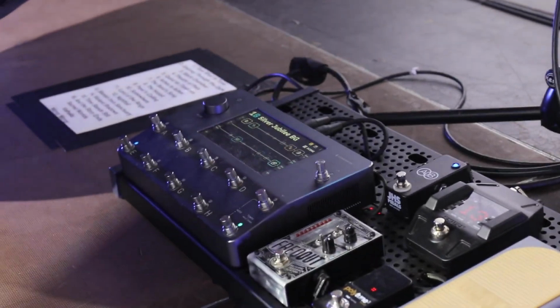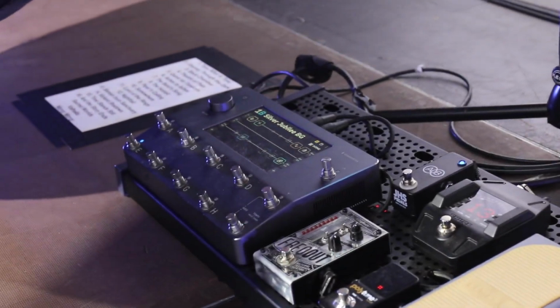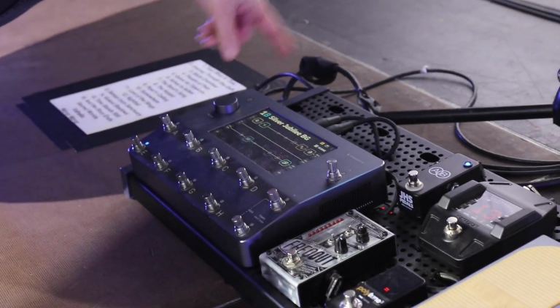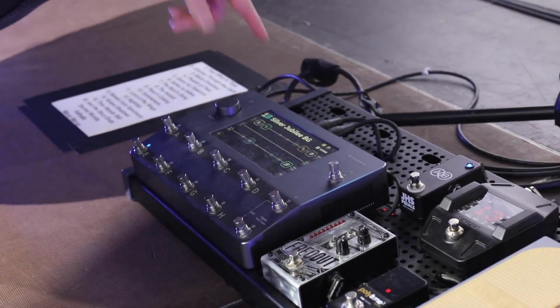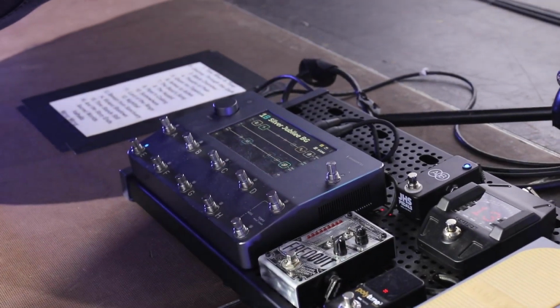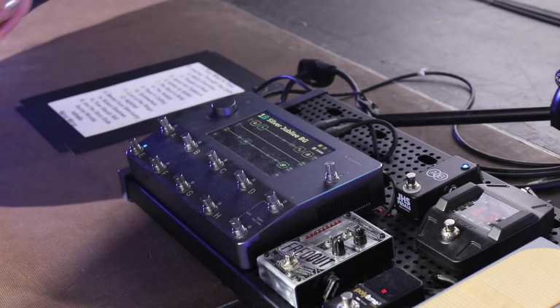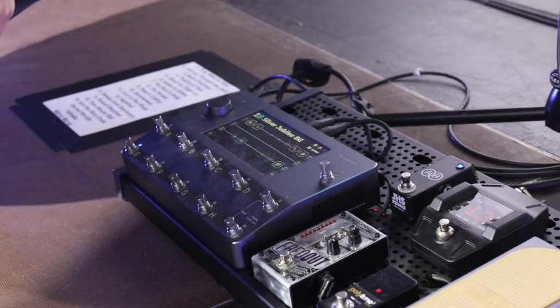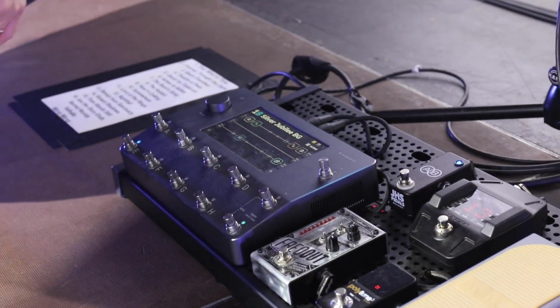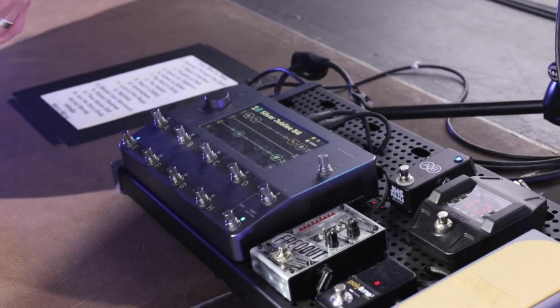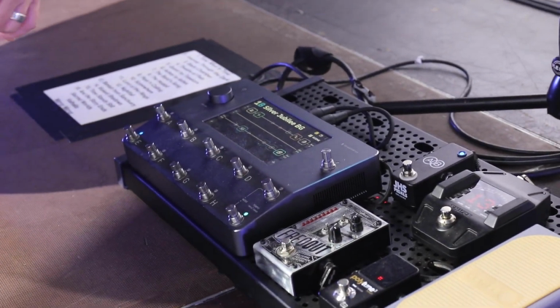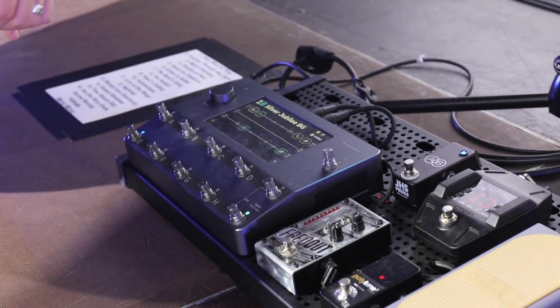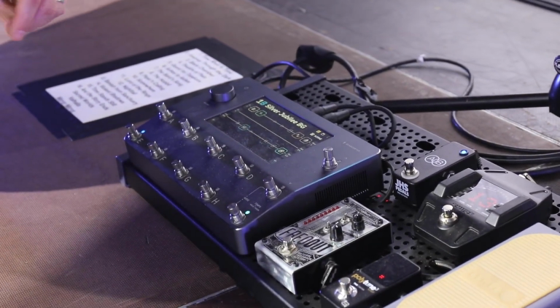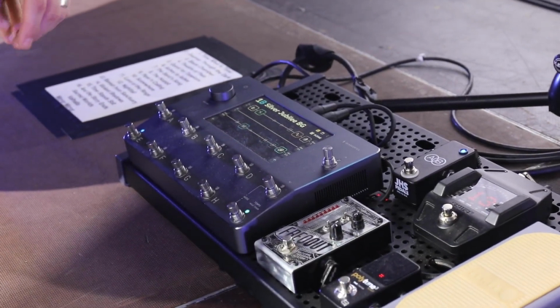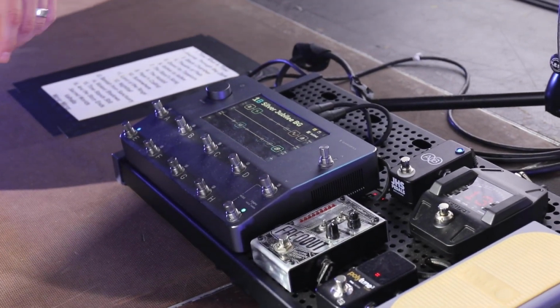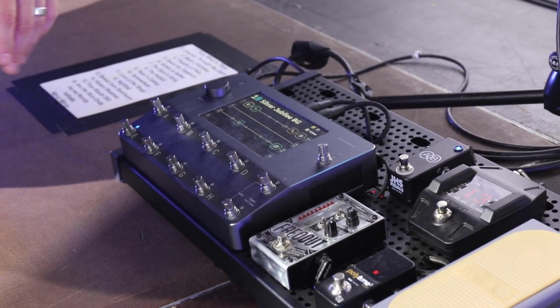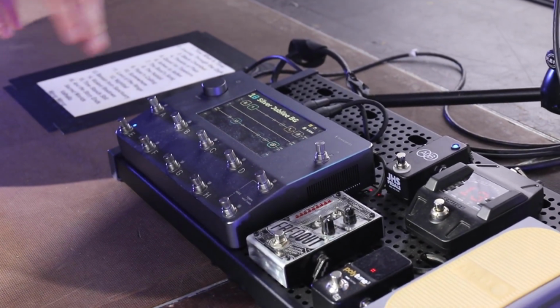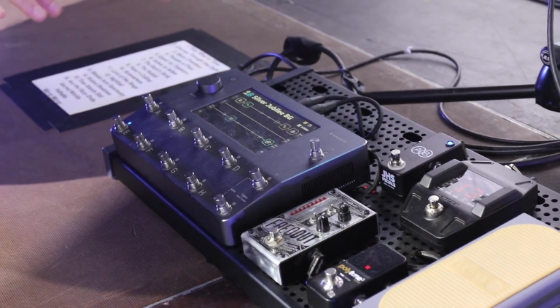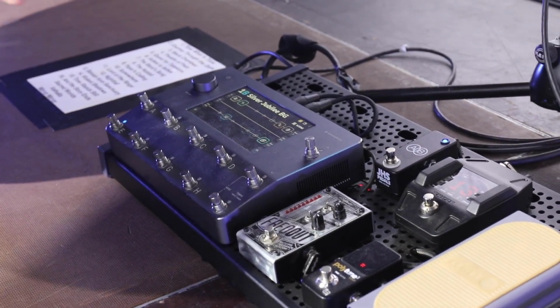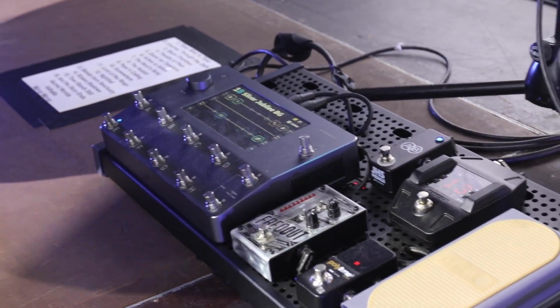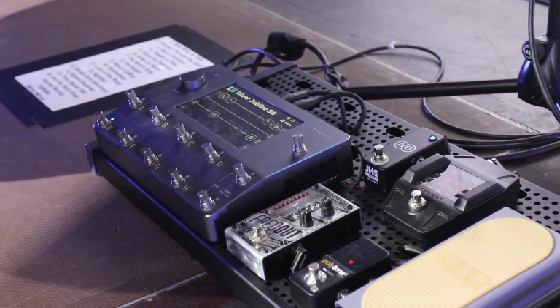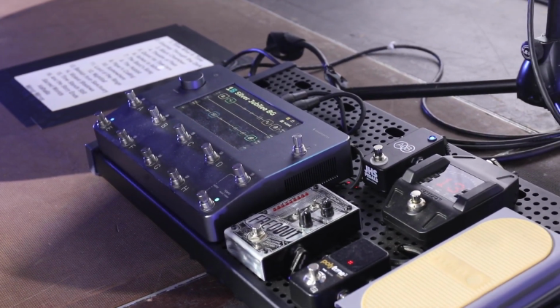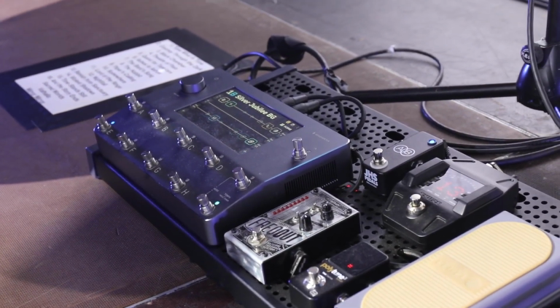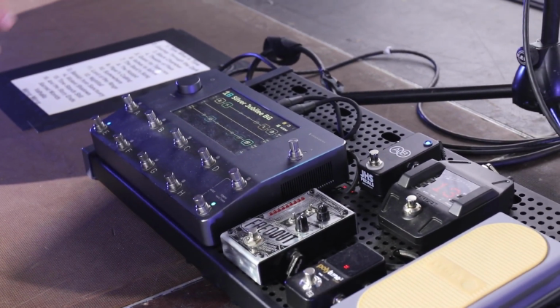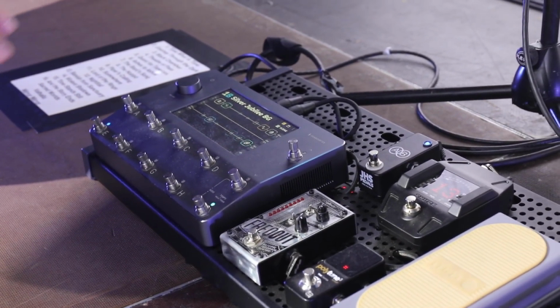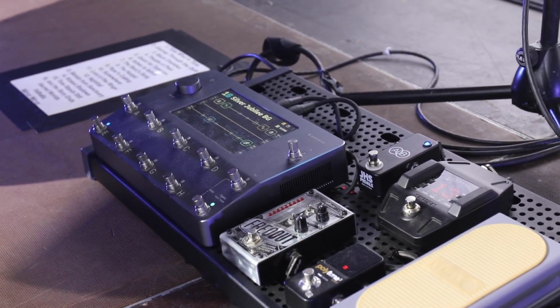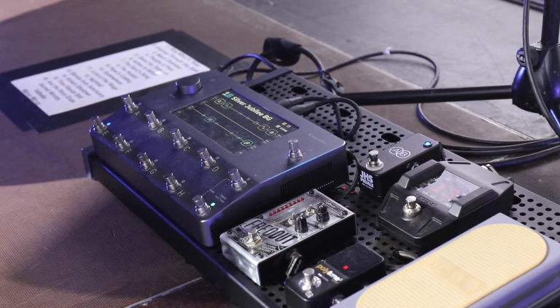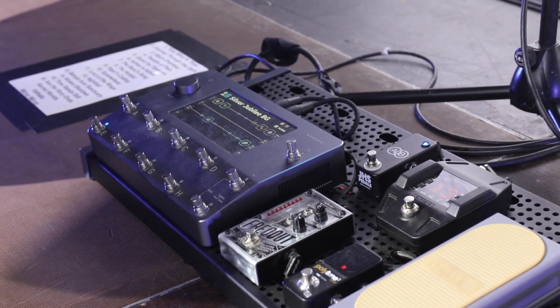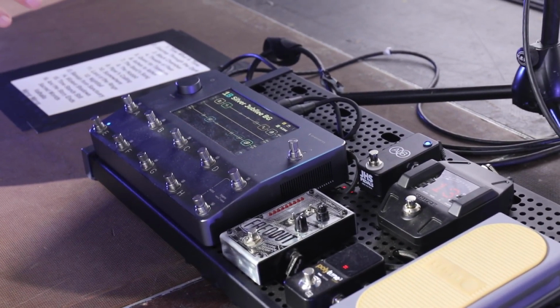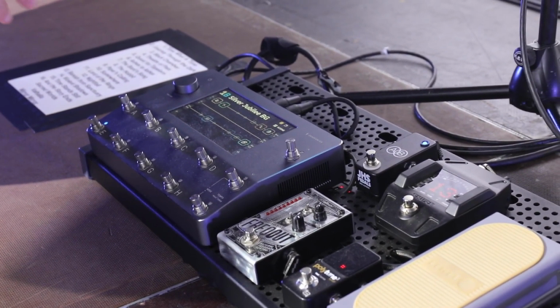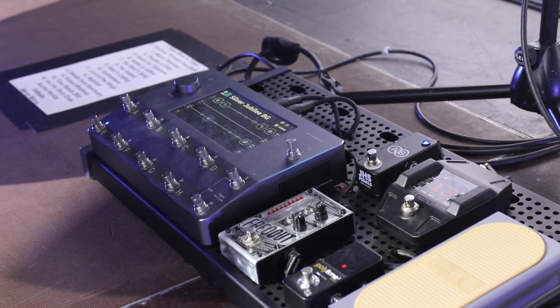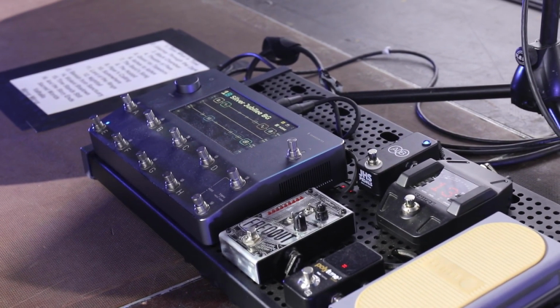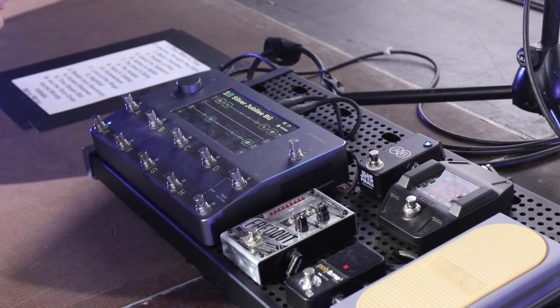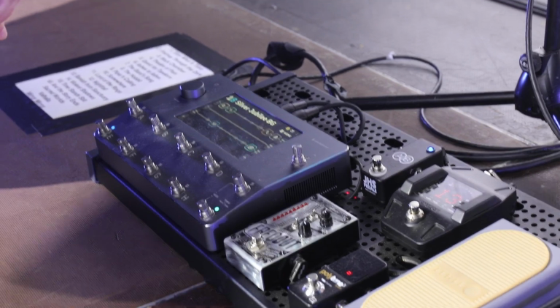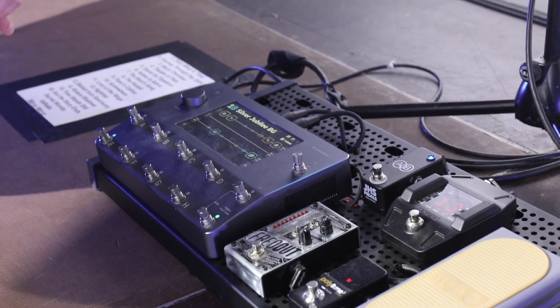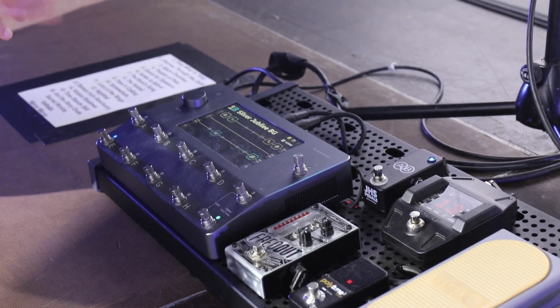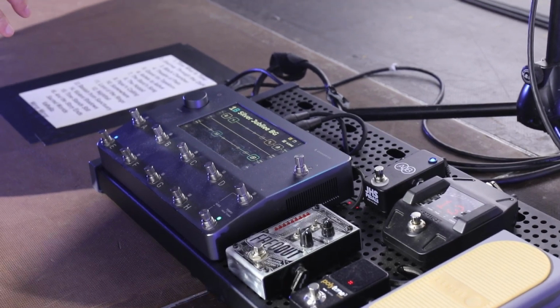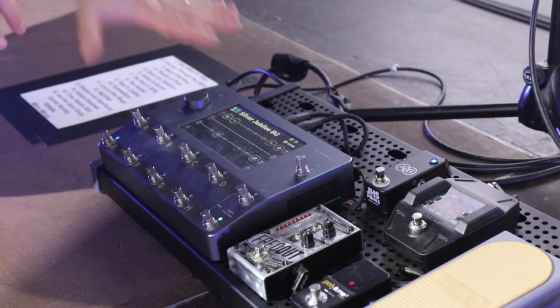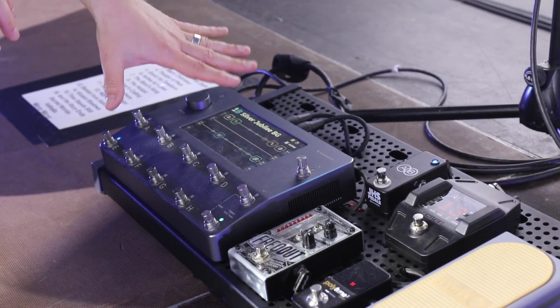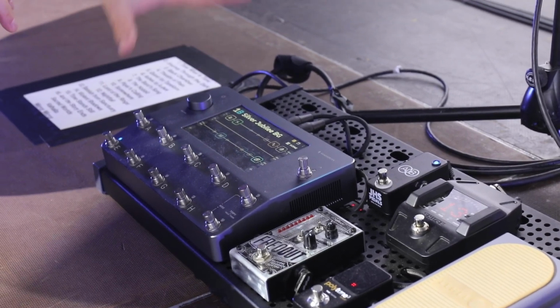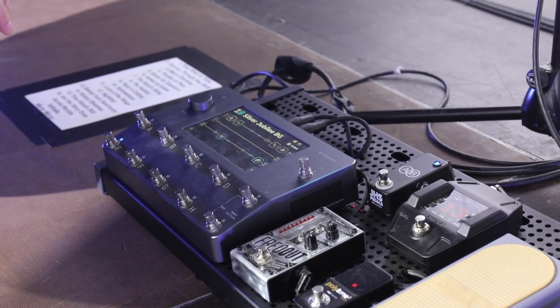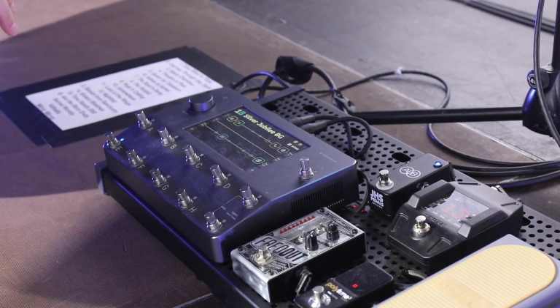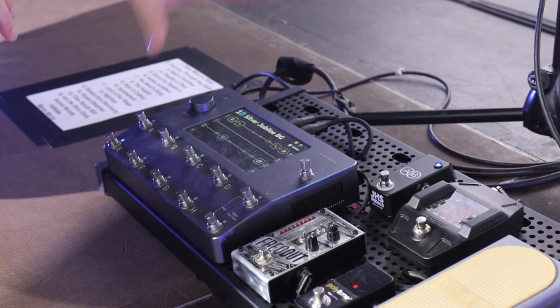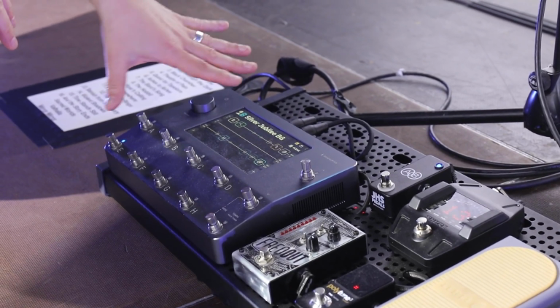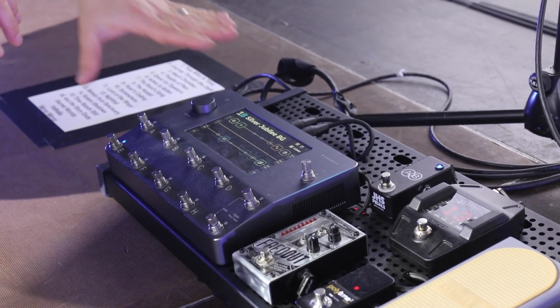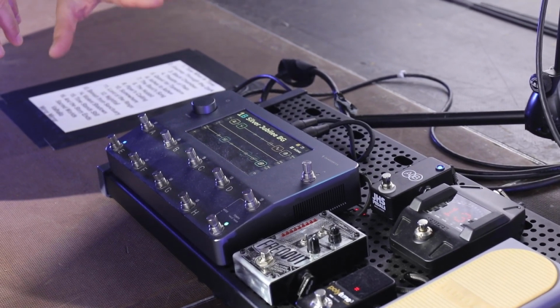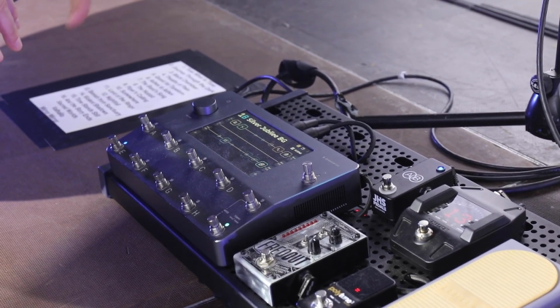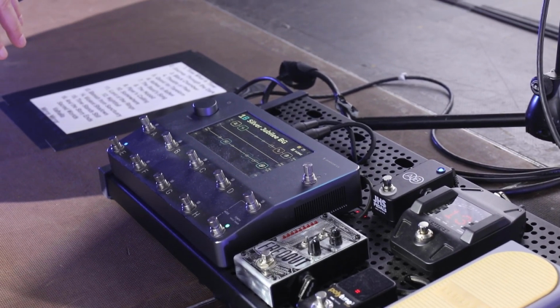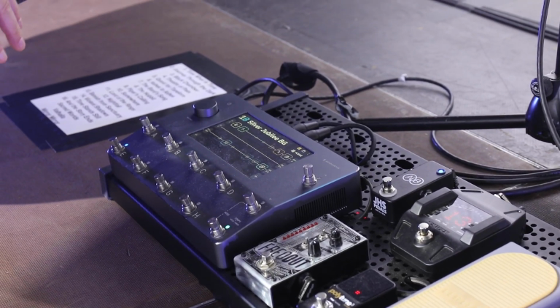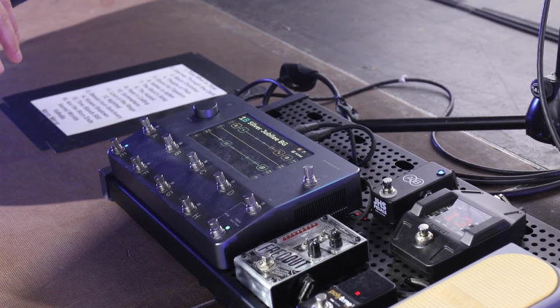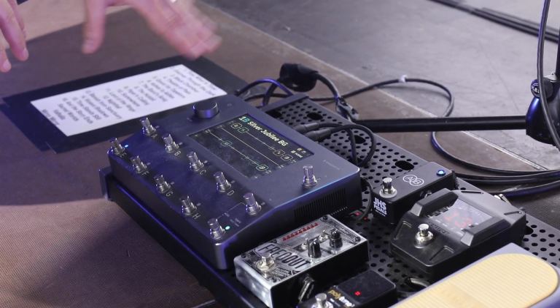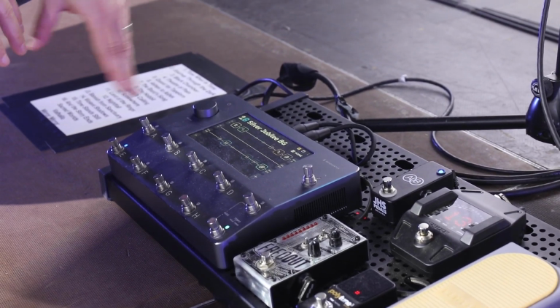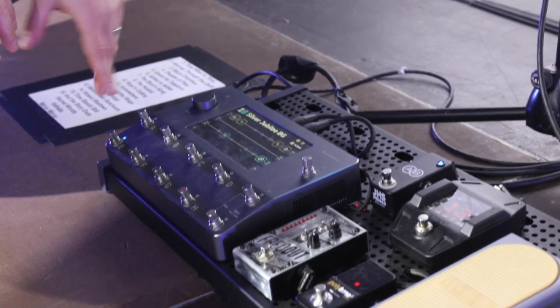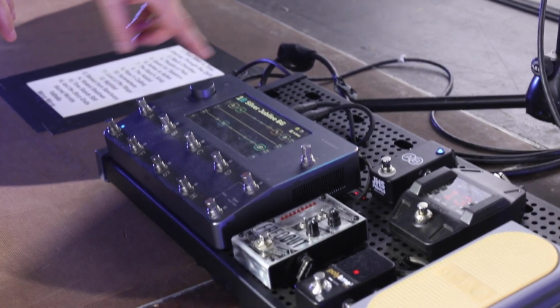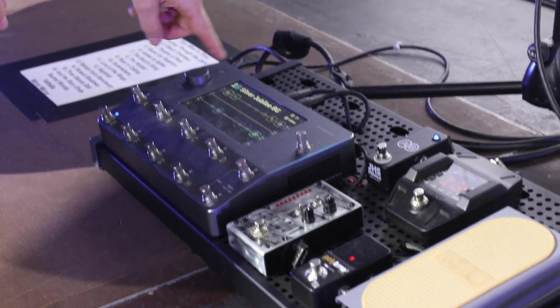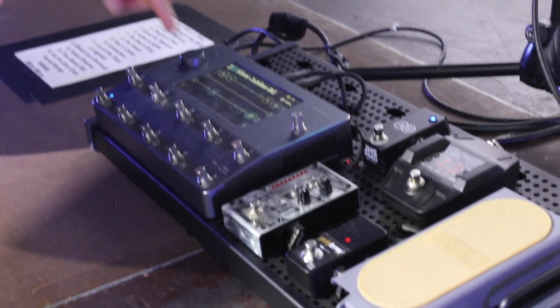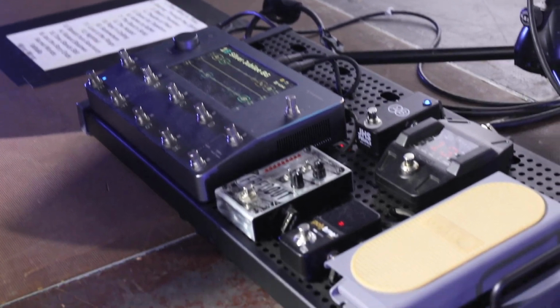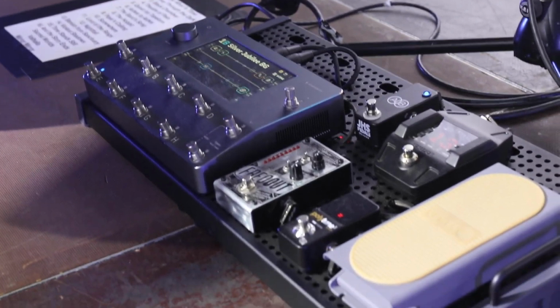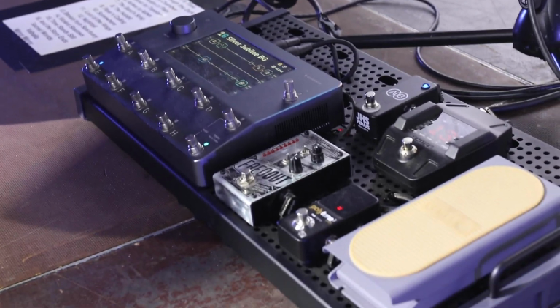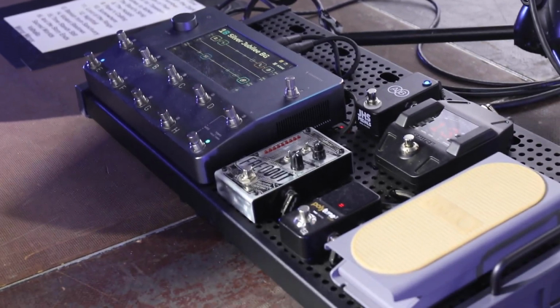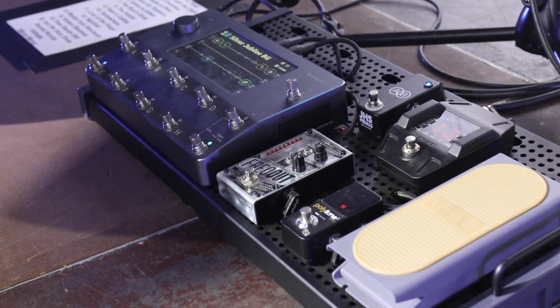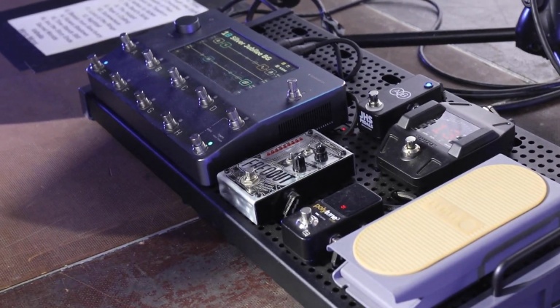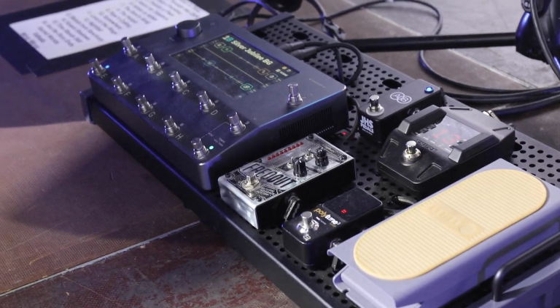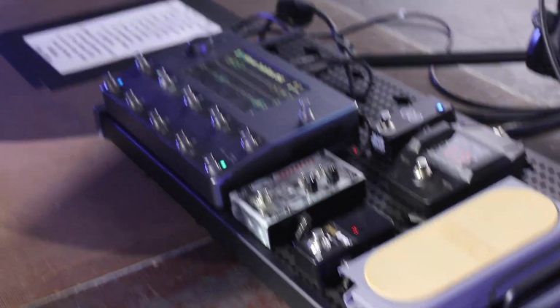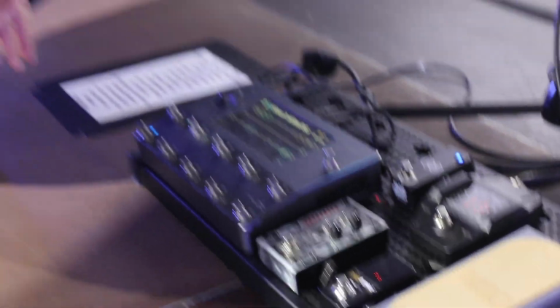We're going straight to the PA. There are no power amps, no cabinets or nothing. It's all effects — all guitar tones come from the Quad Cortex.